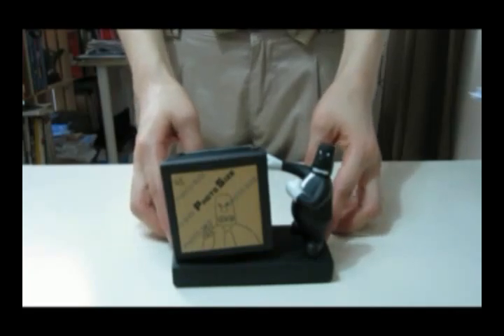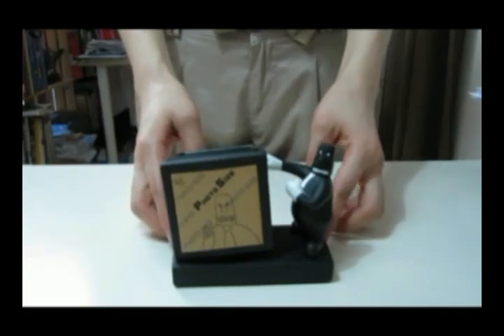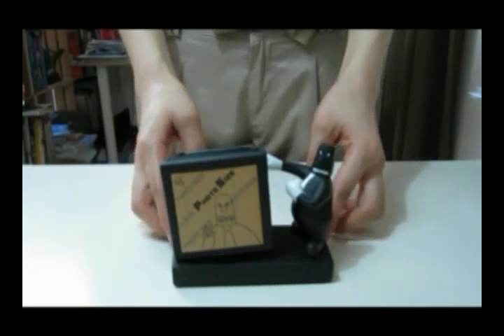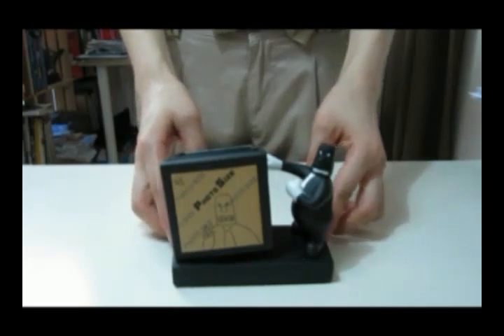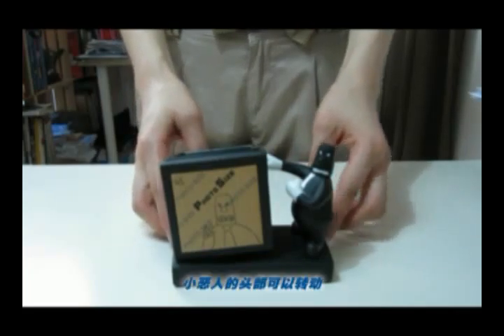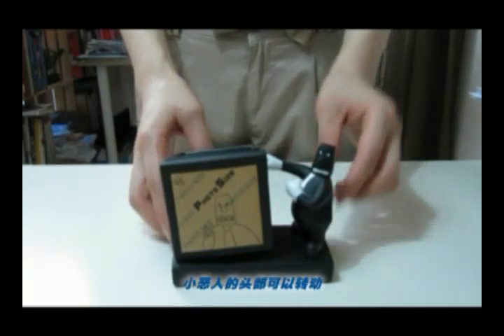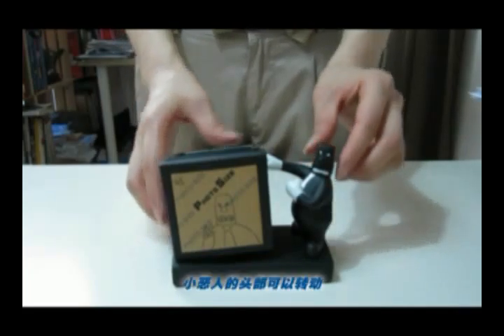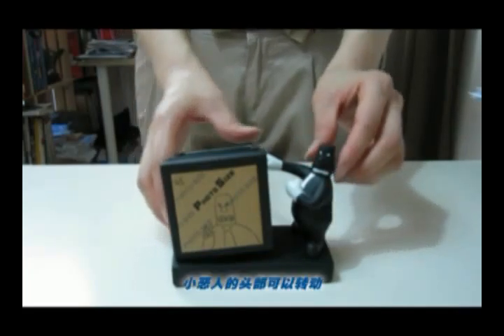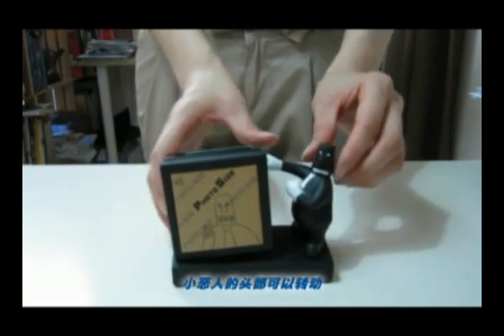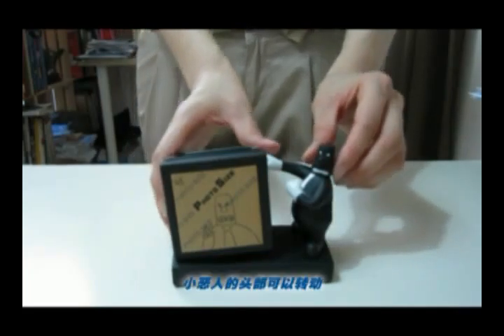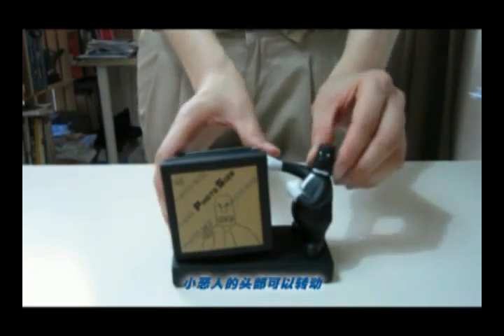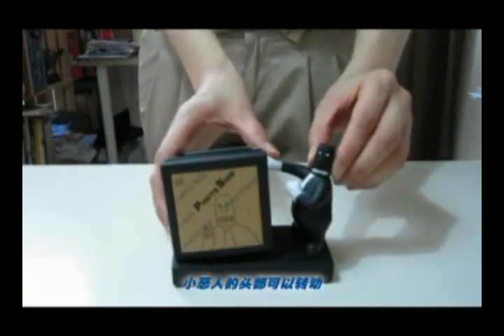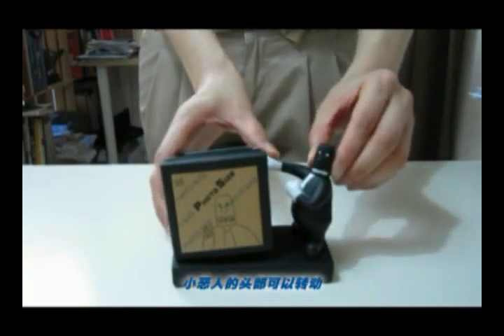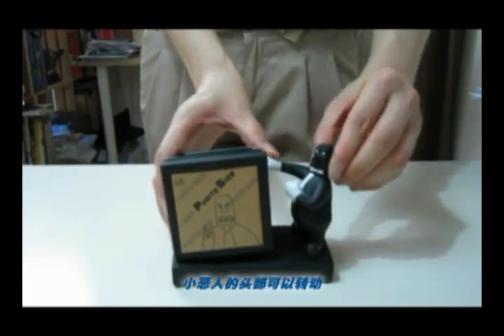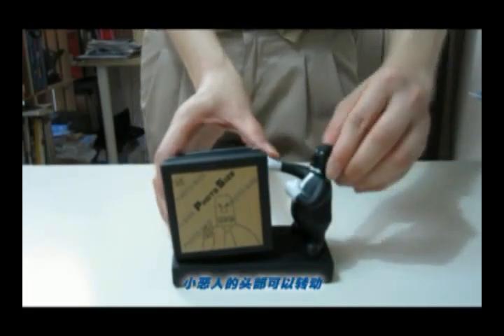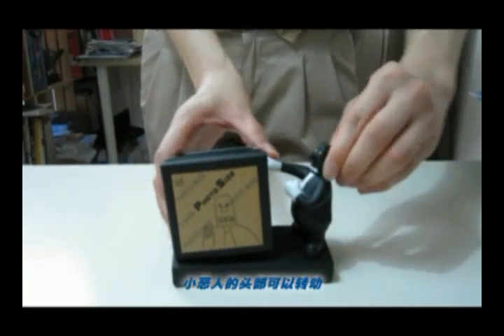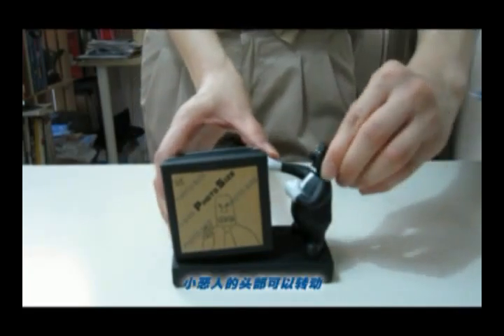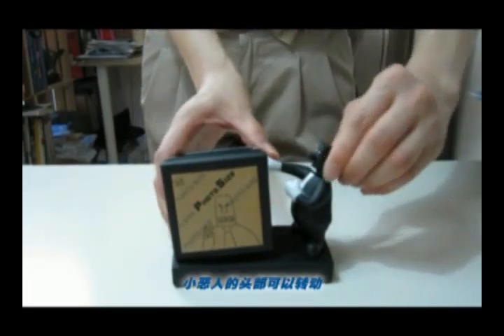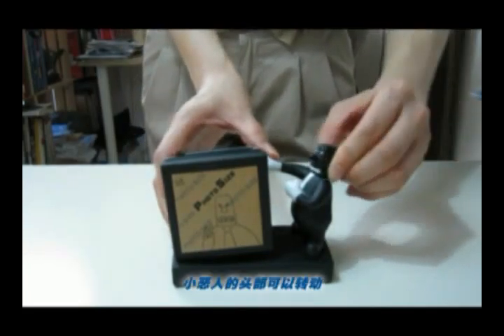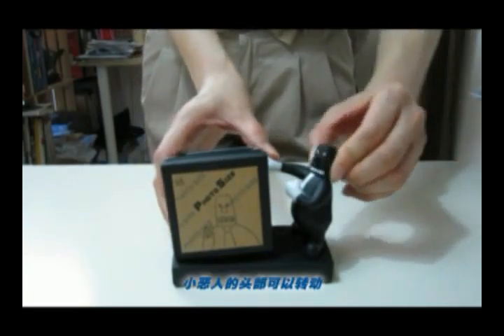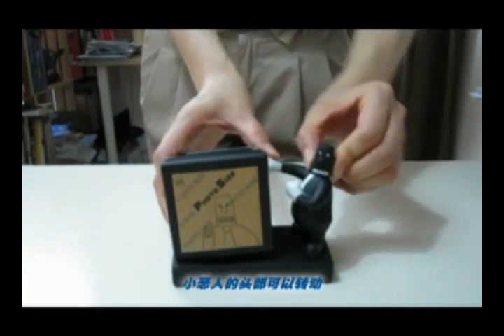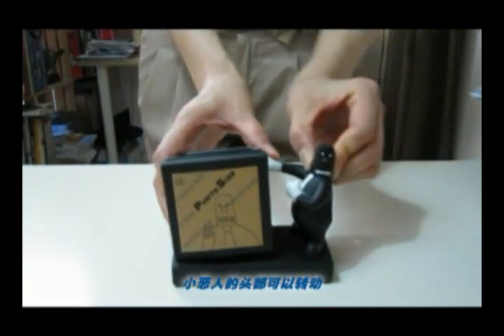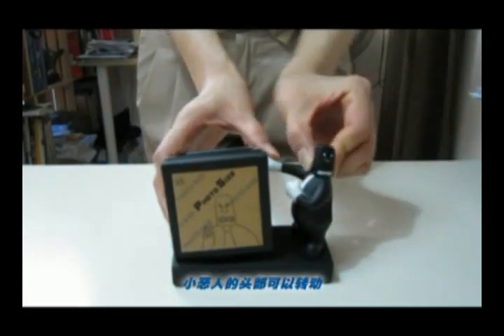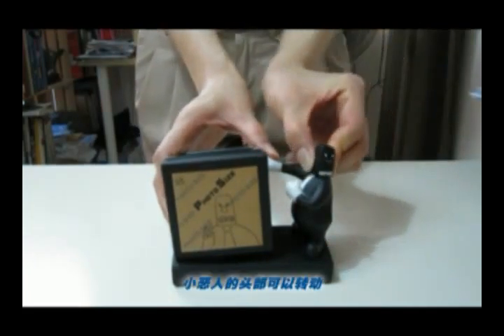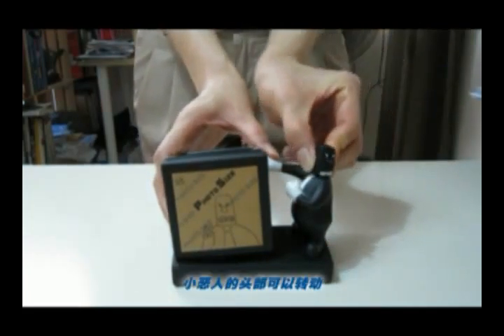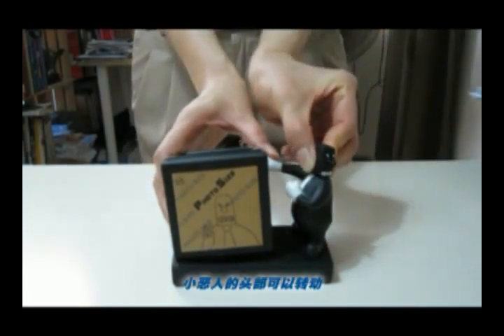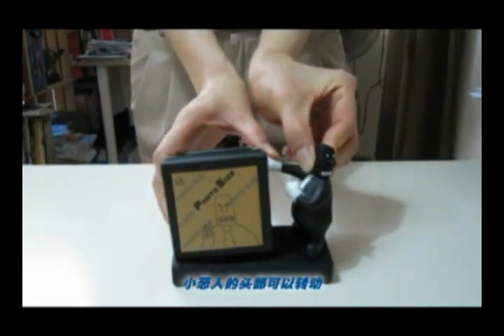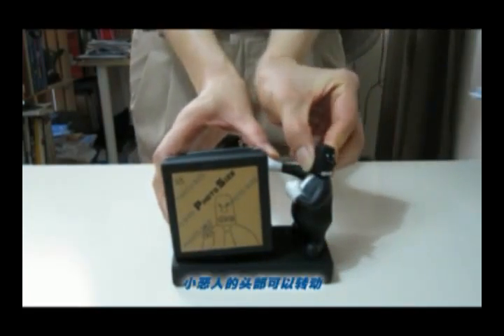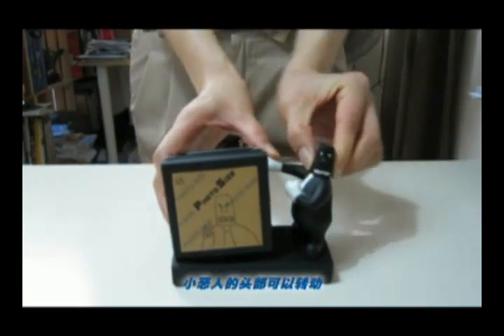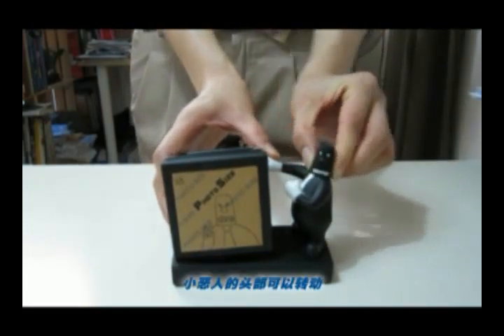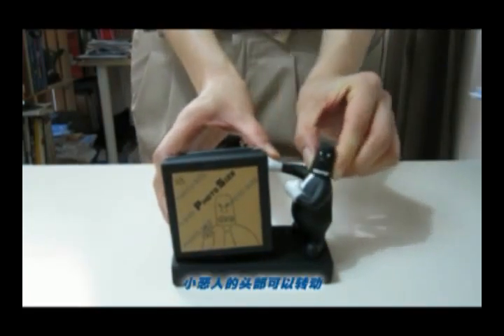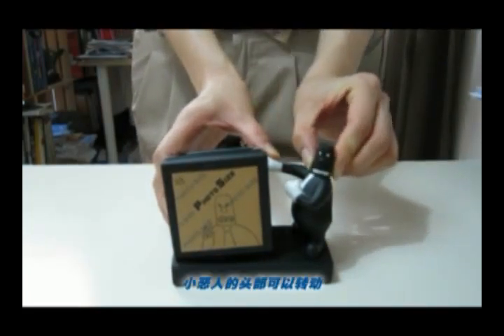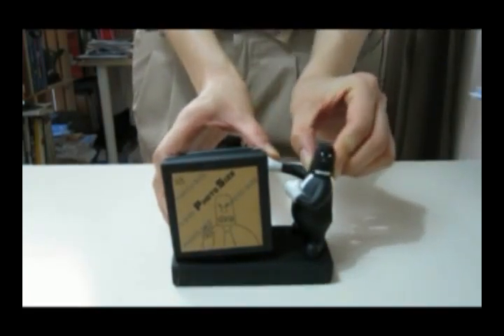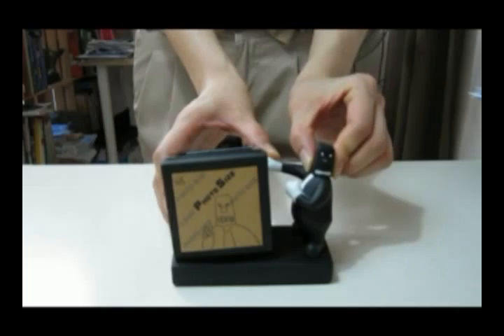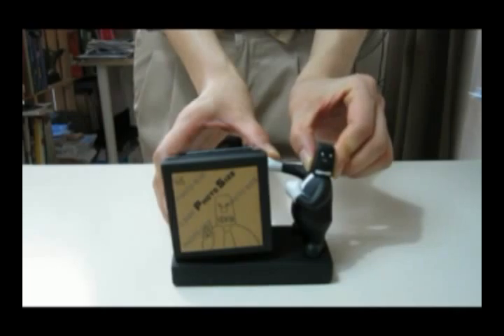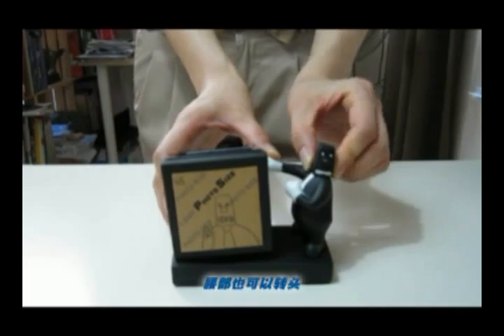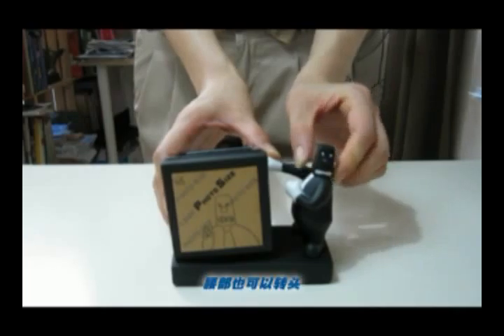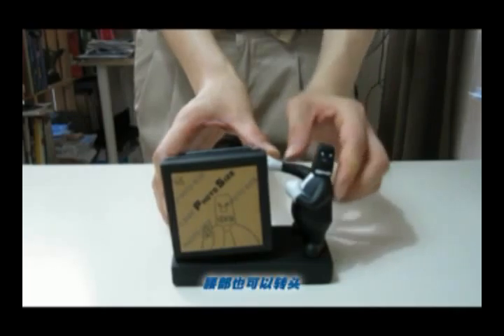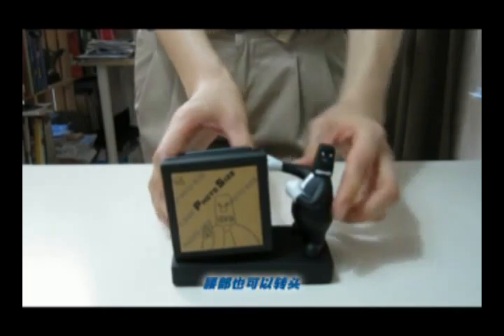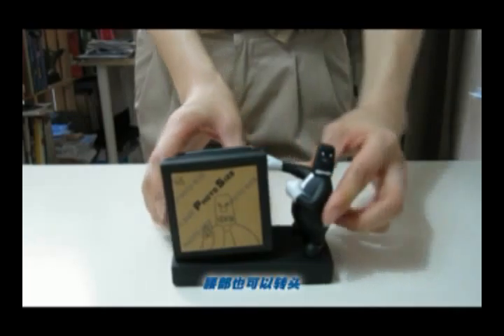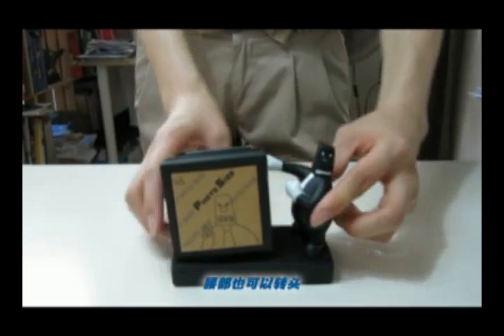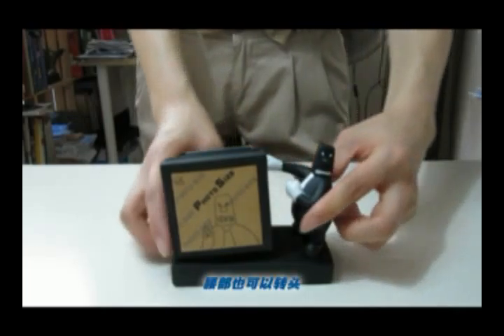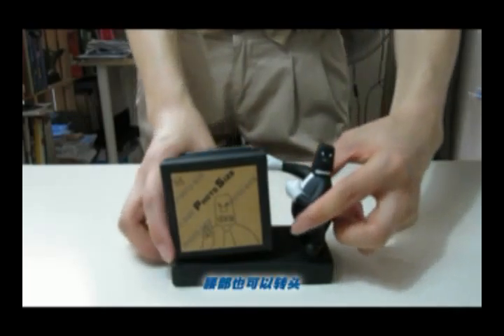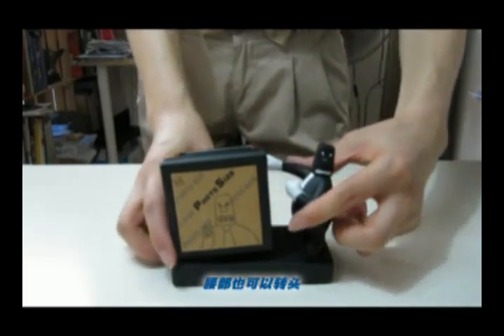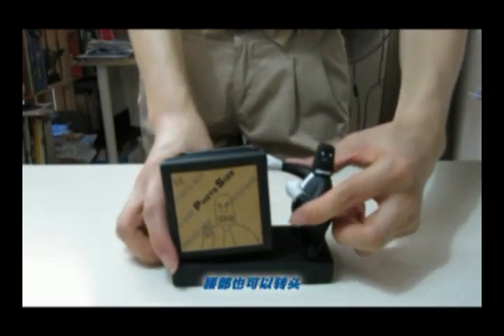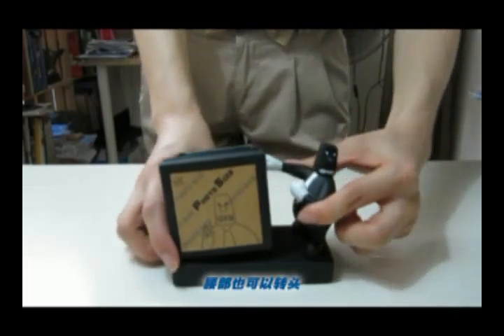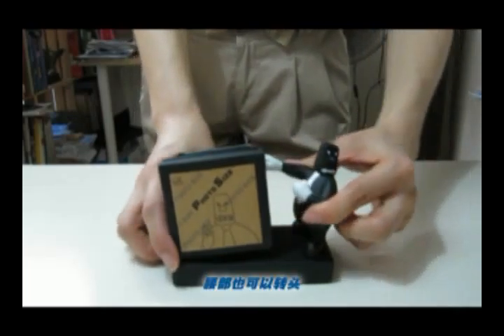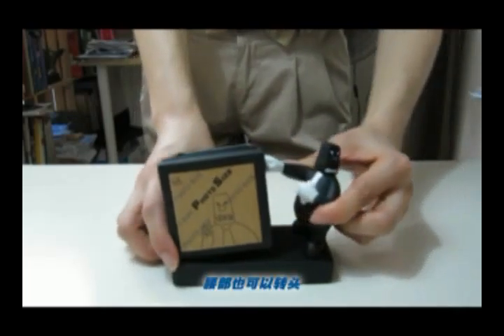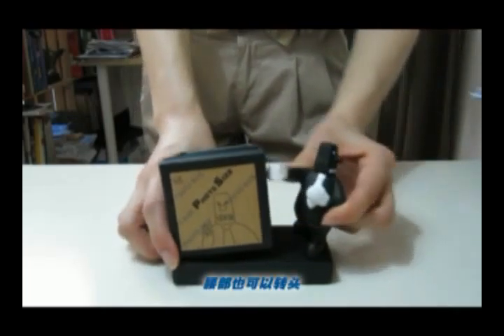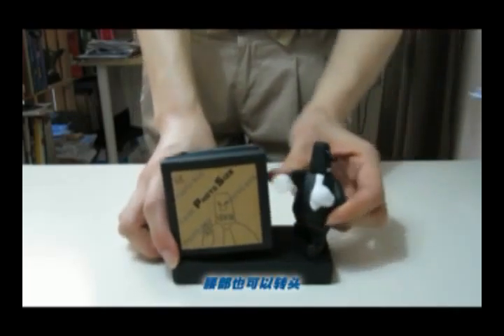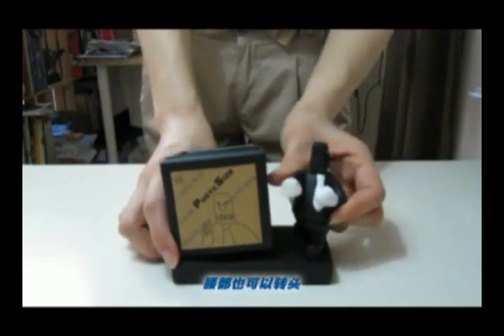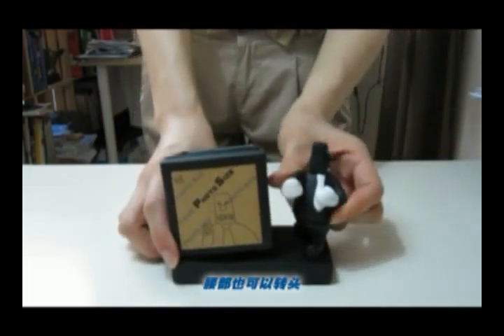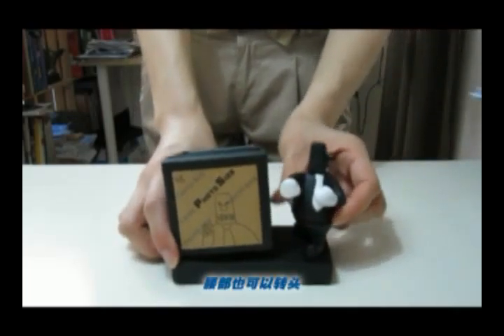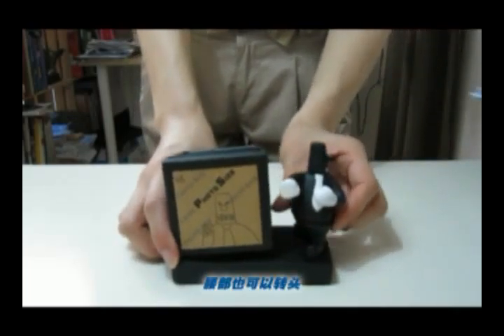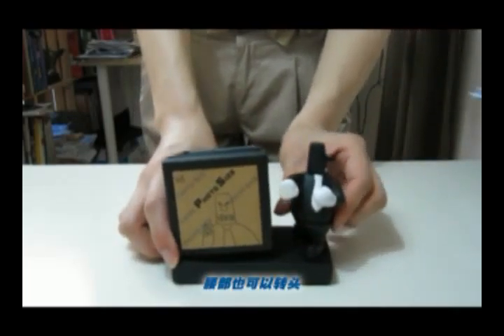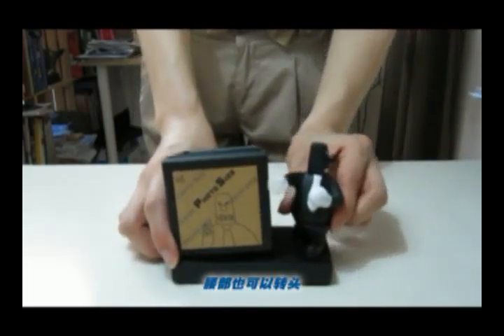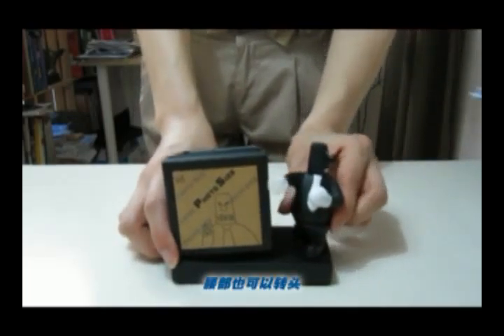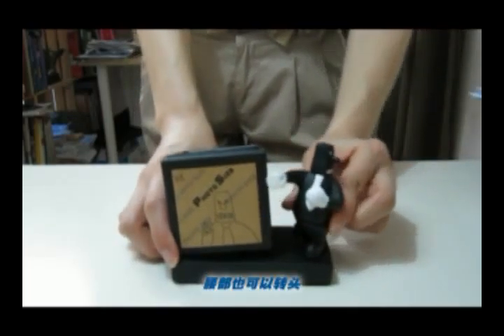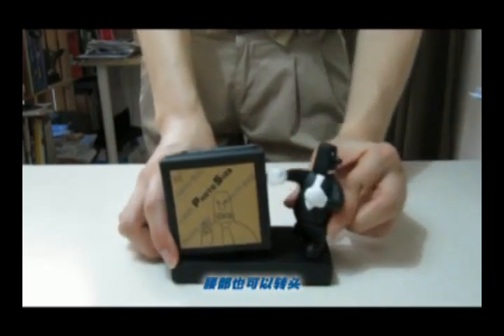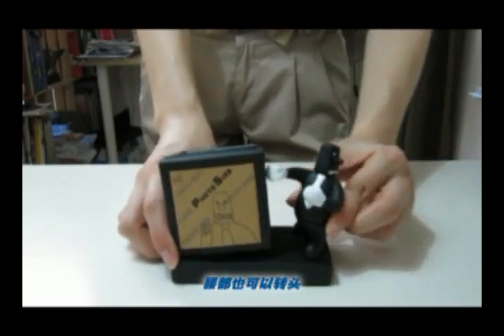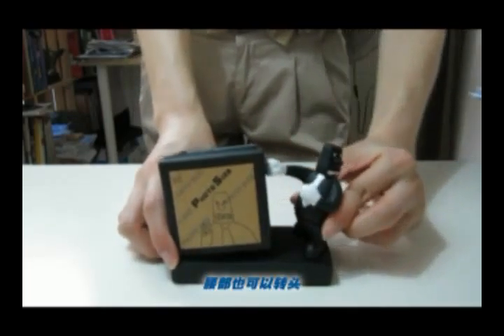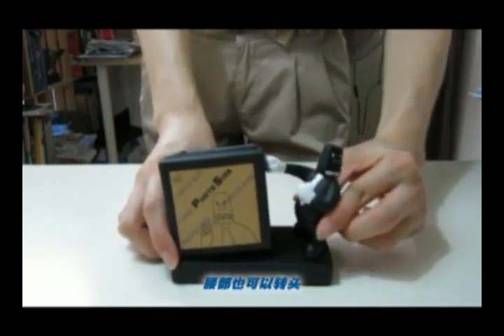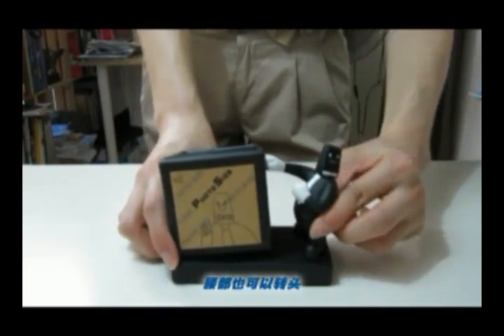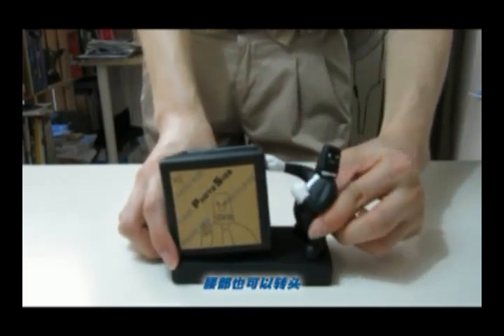The CACO head is rotatable, and his waist is also rotatable.